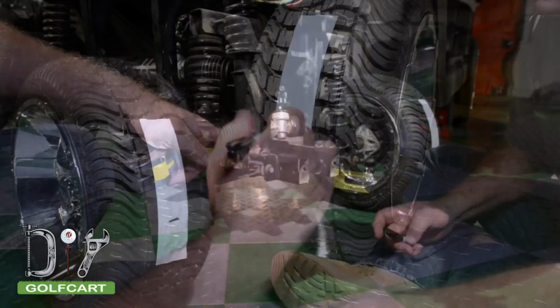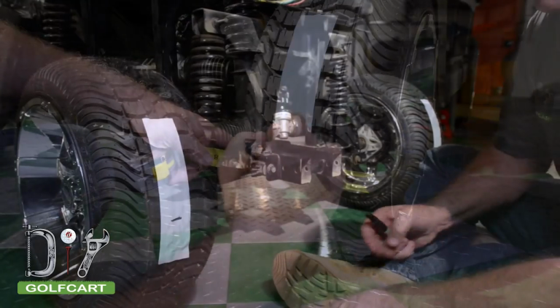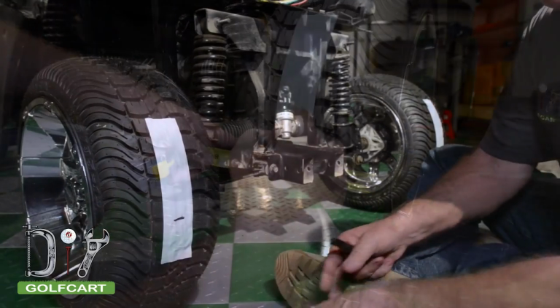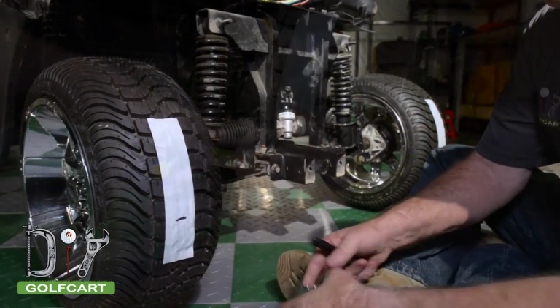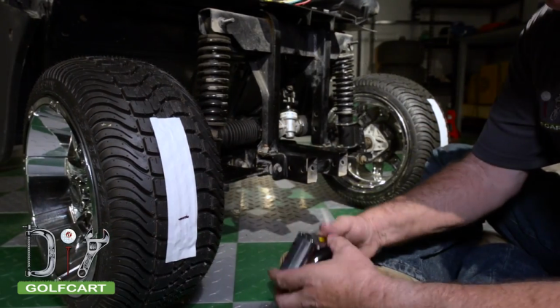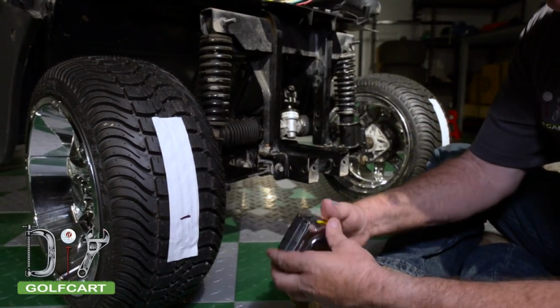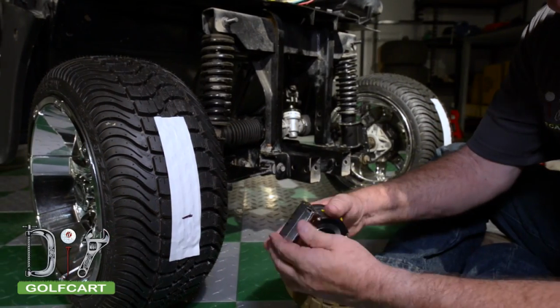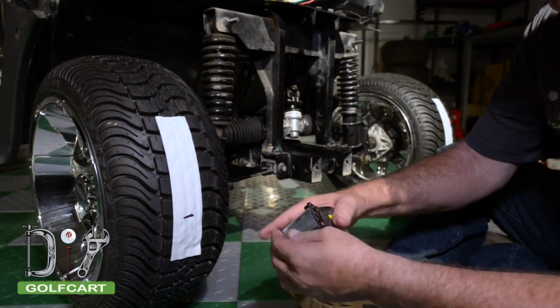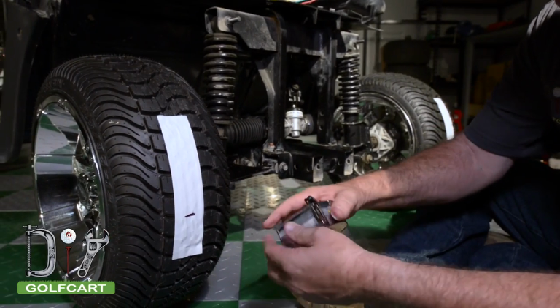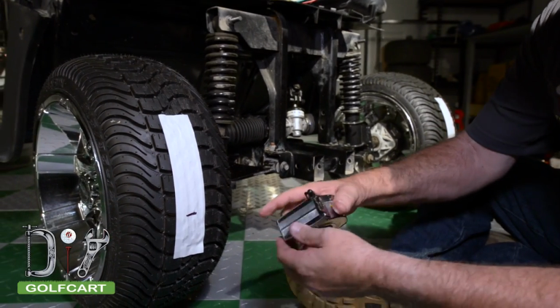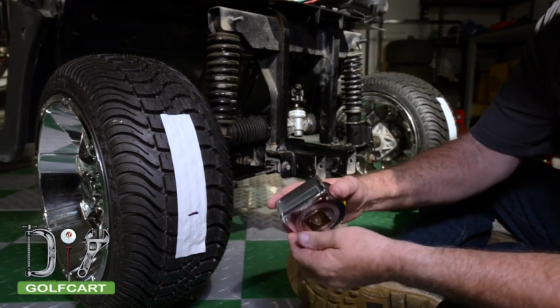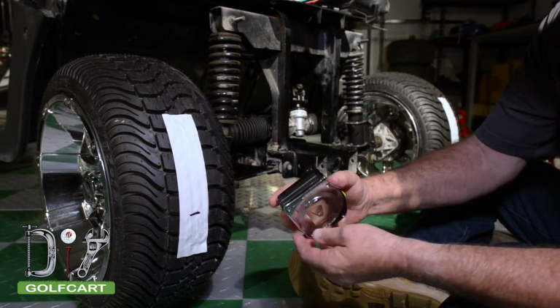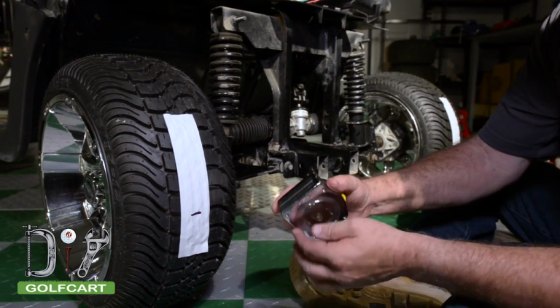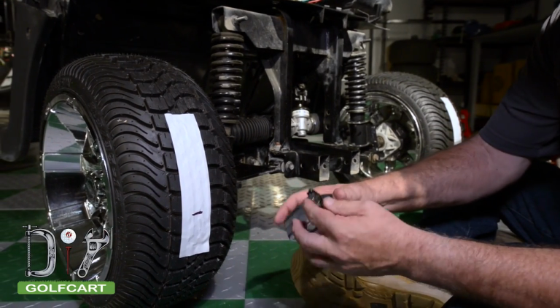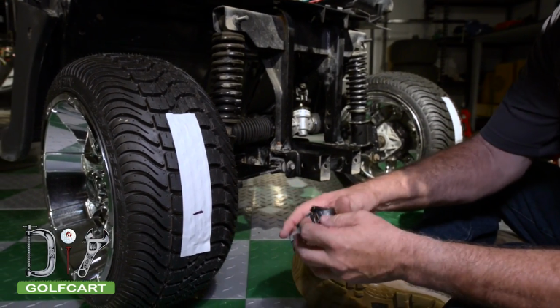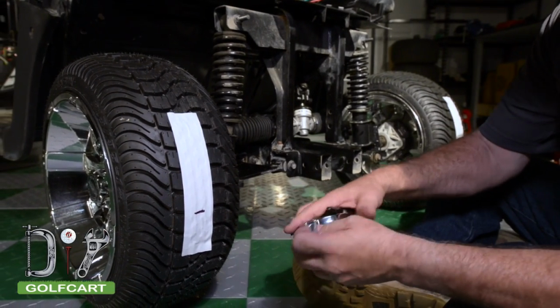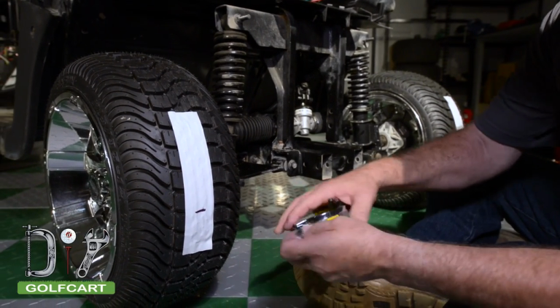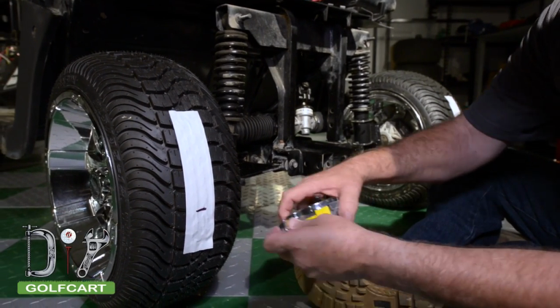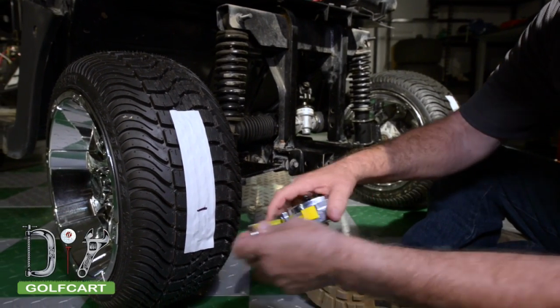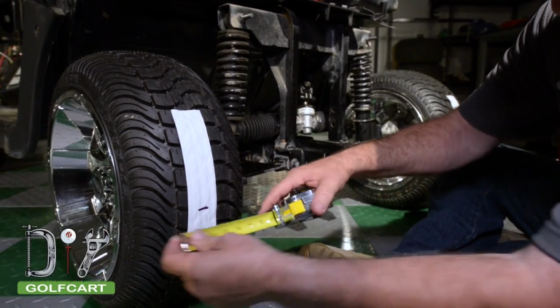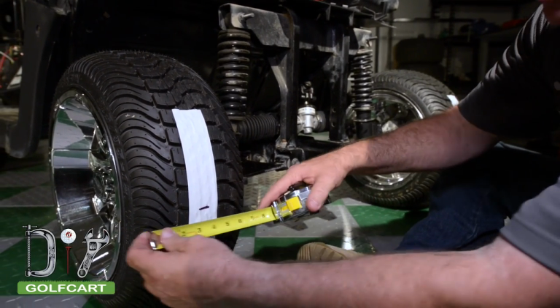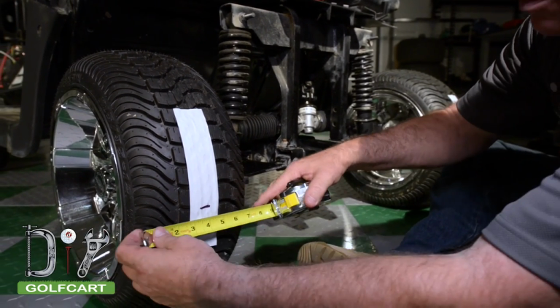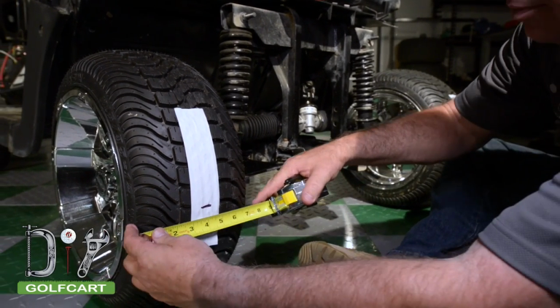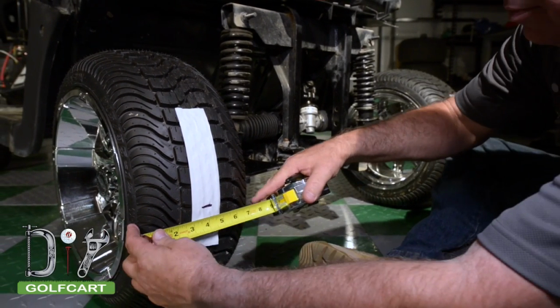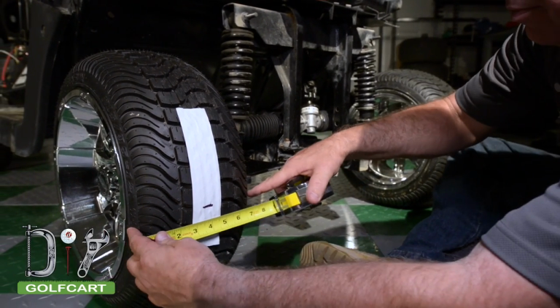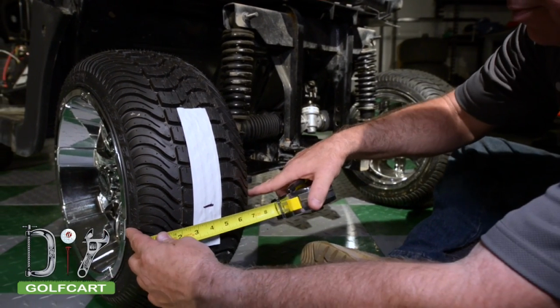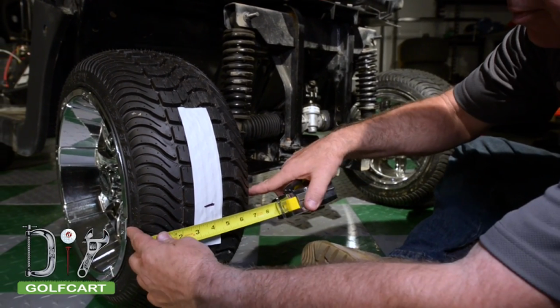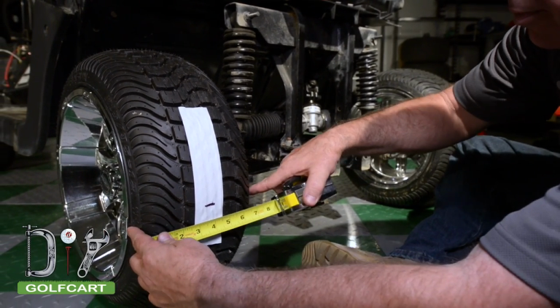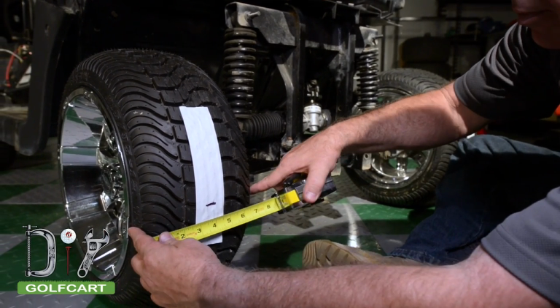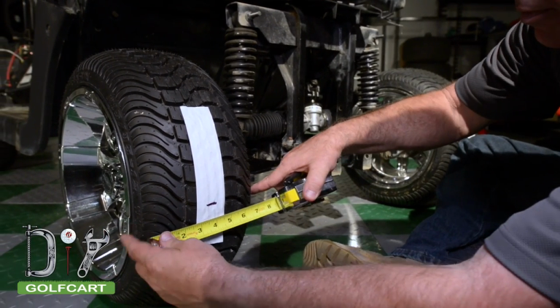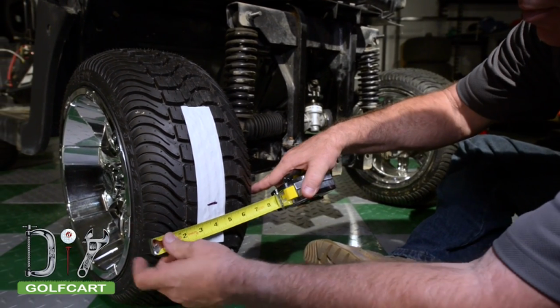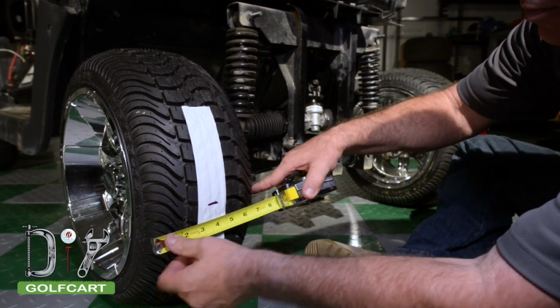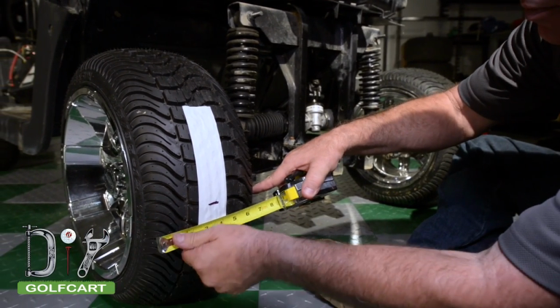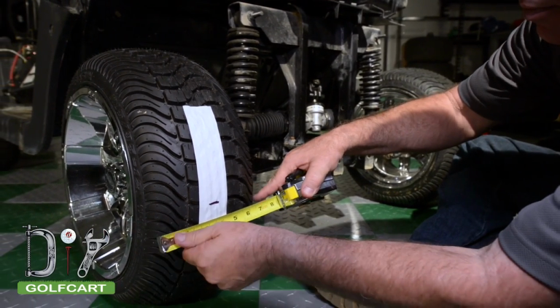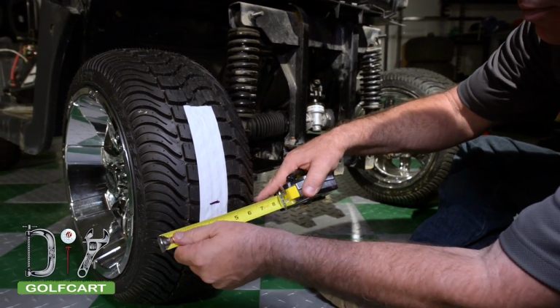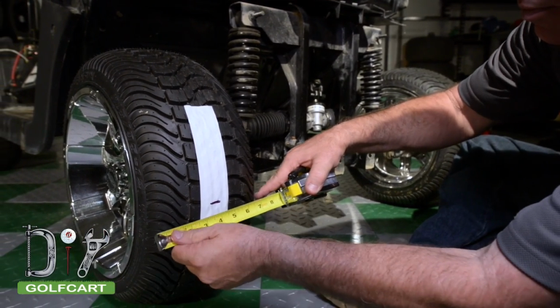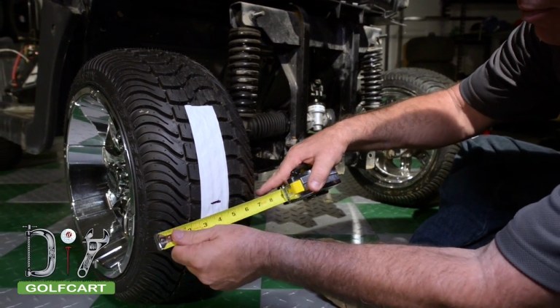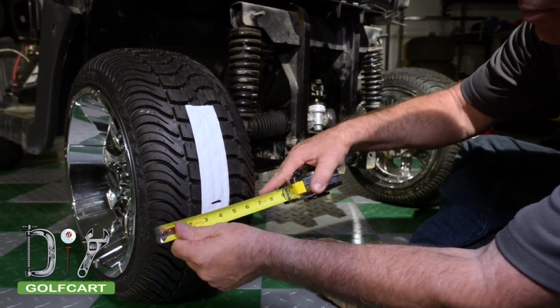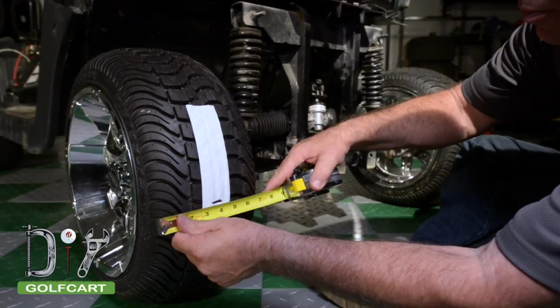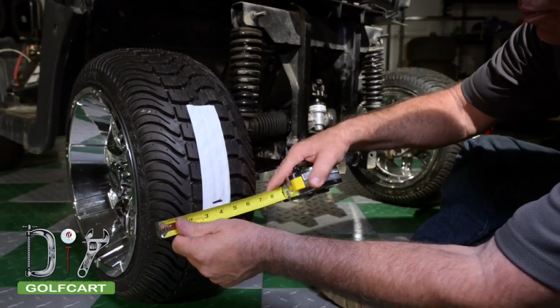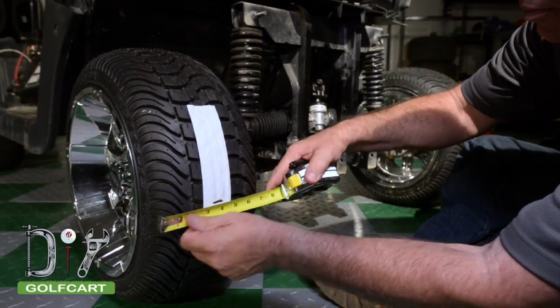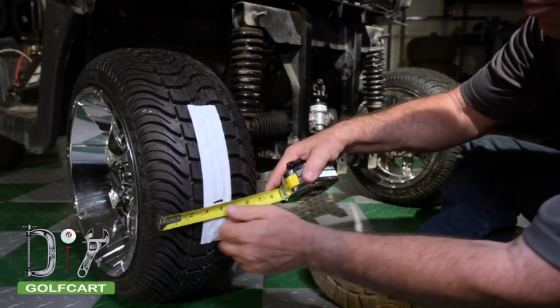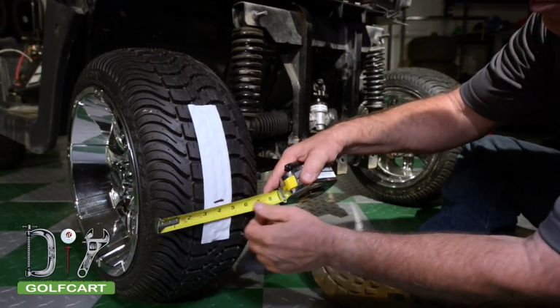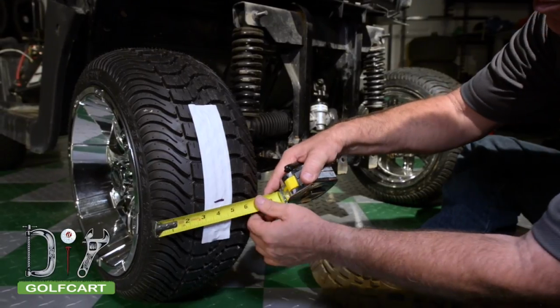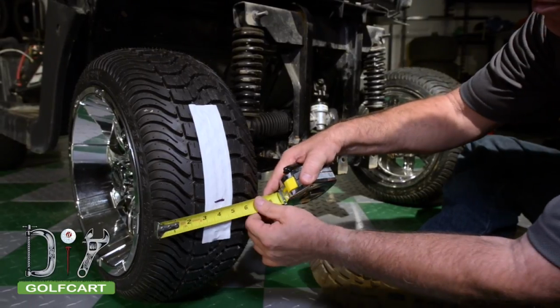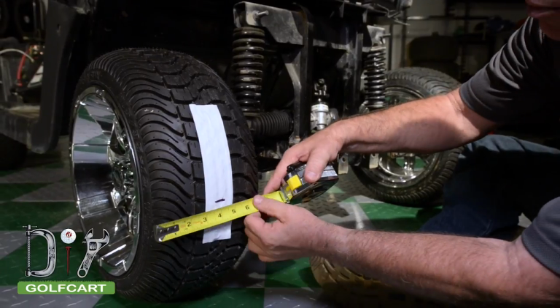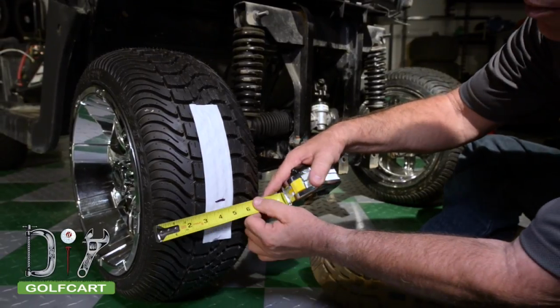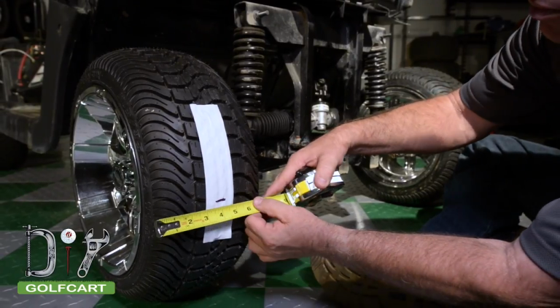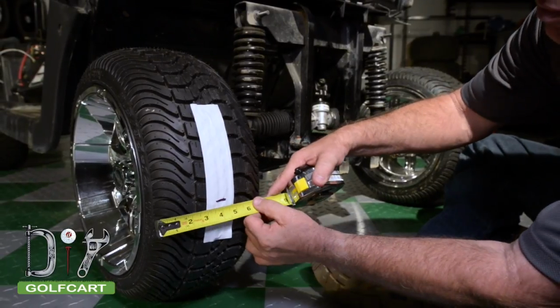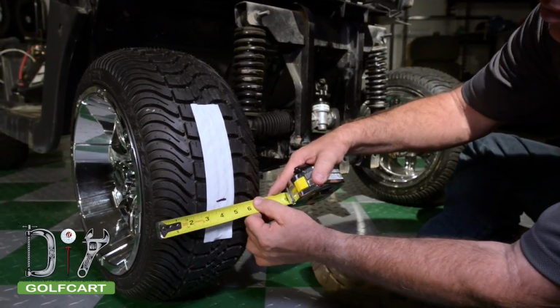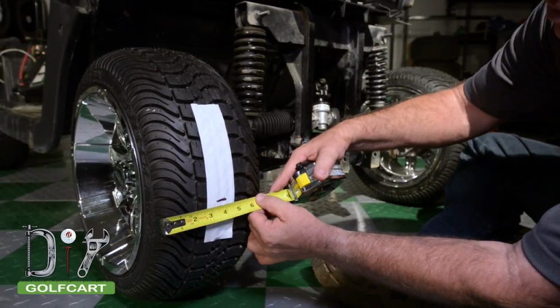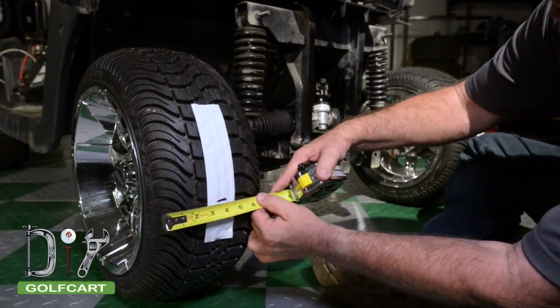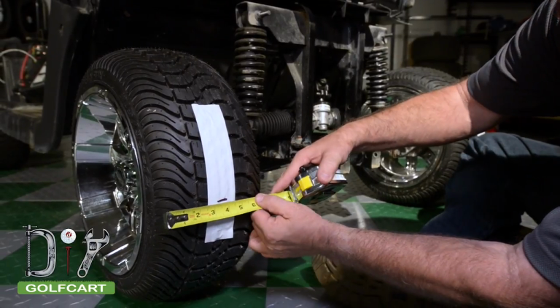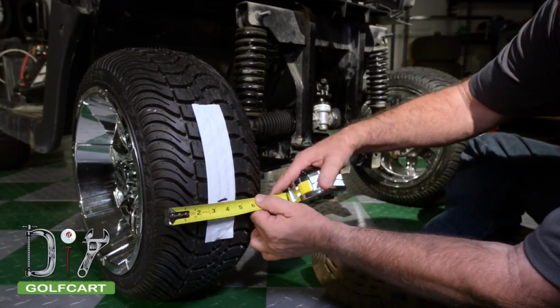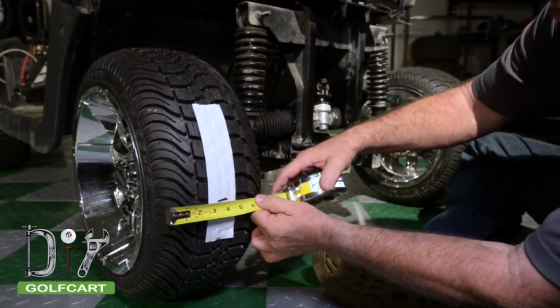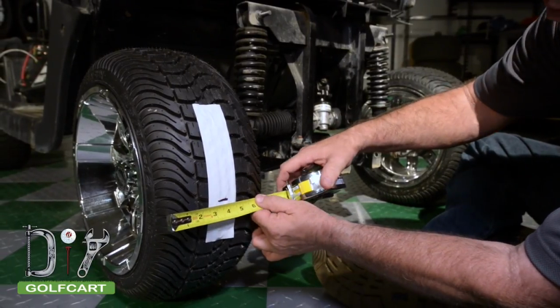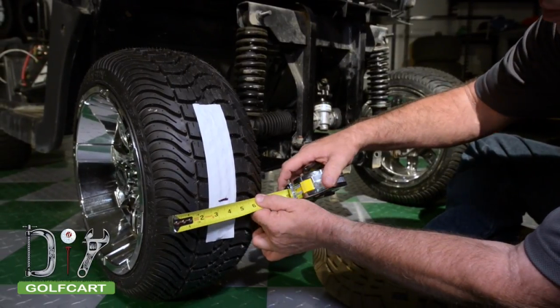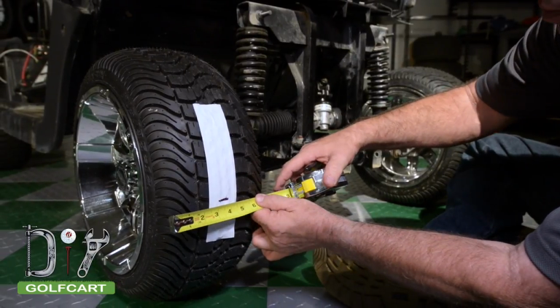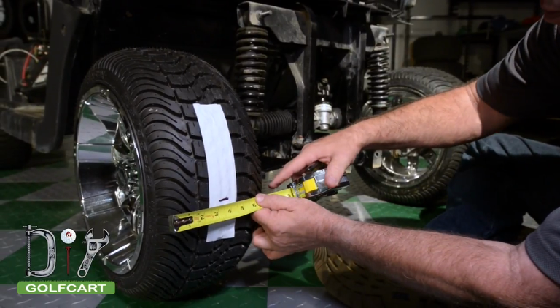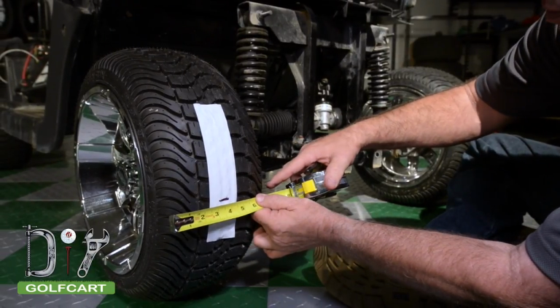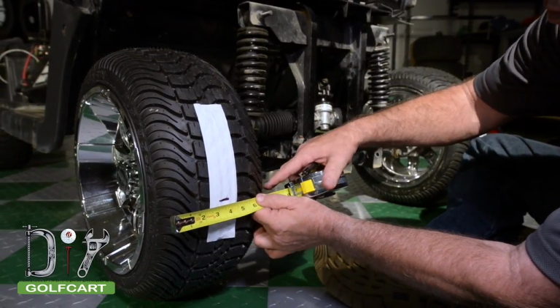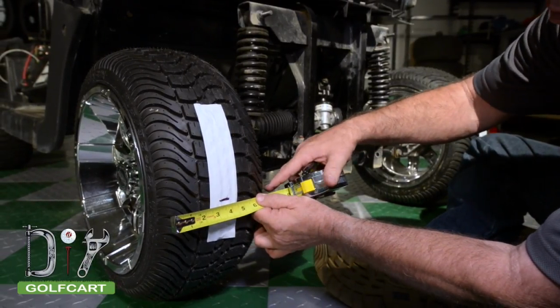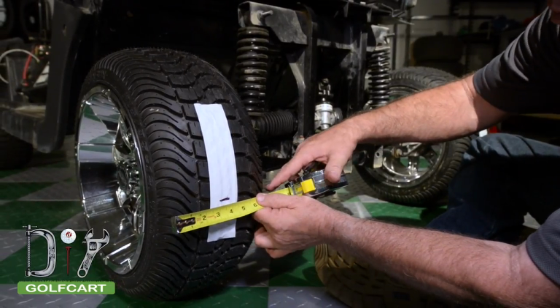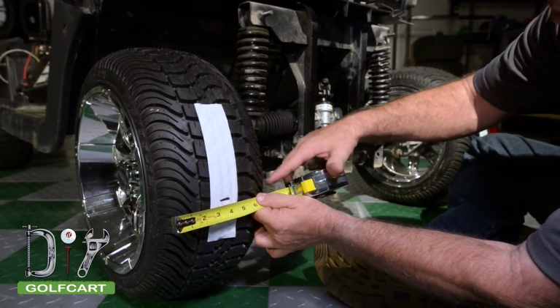Next, we will measure the width. Ours is 8 inches, so we'll mark it at 4. Yours may be different.